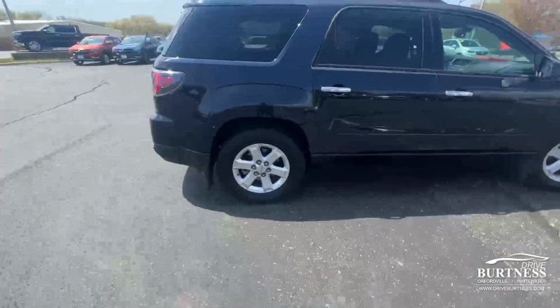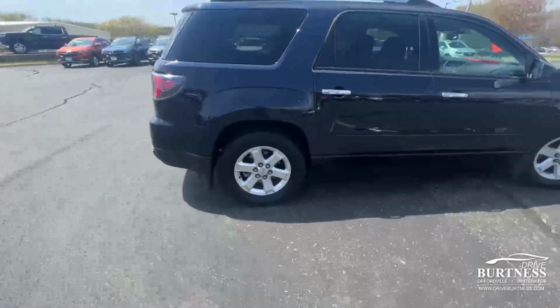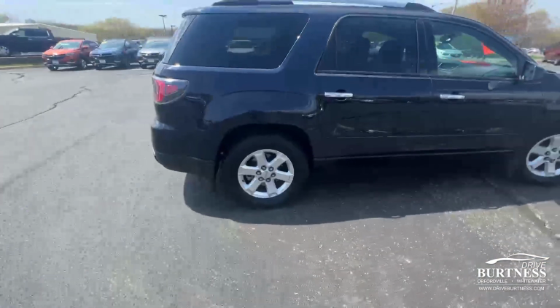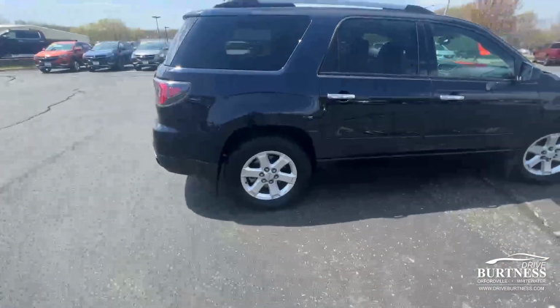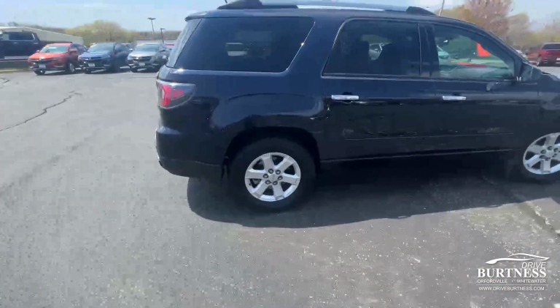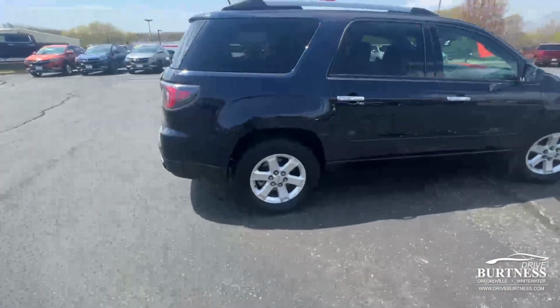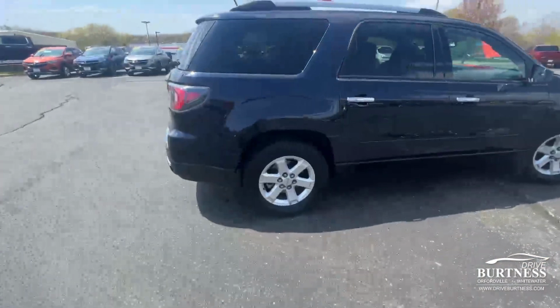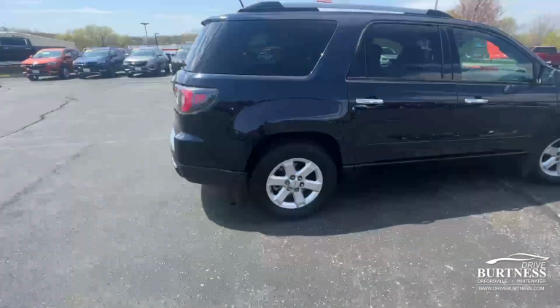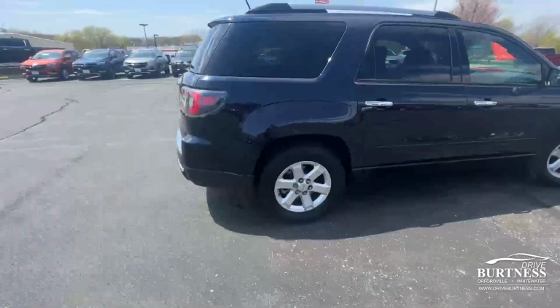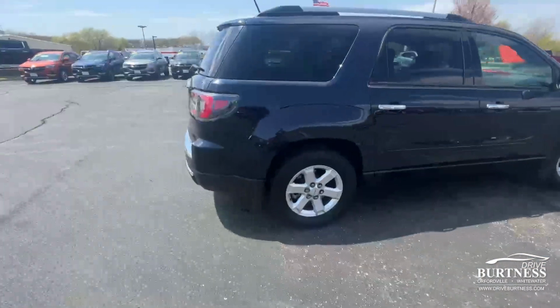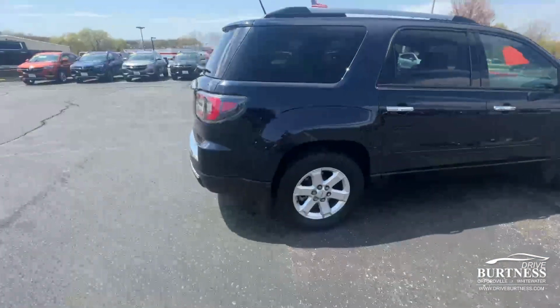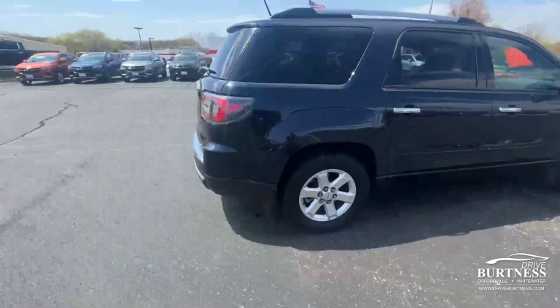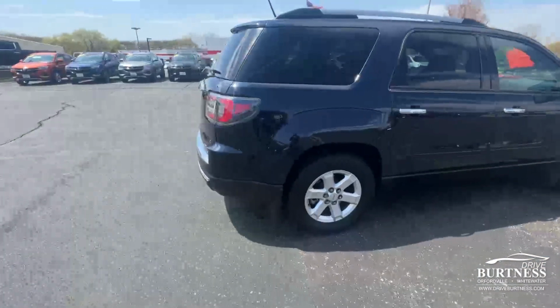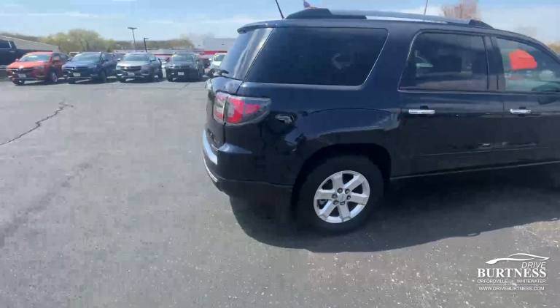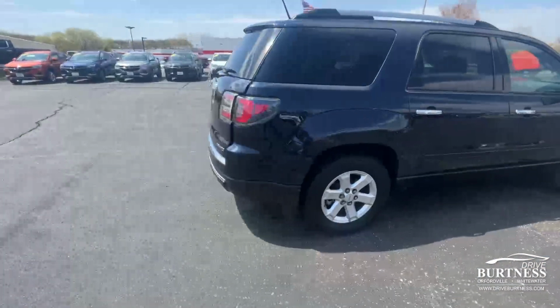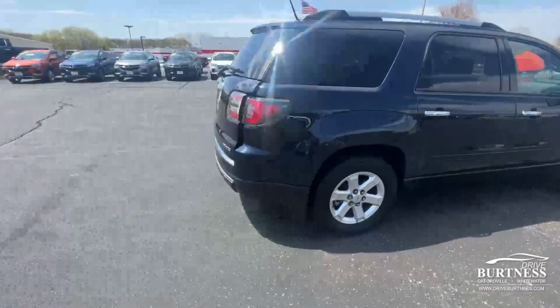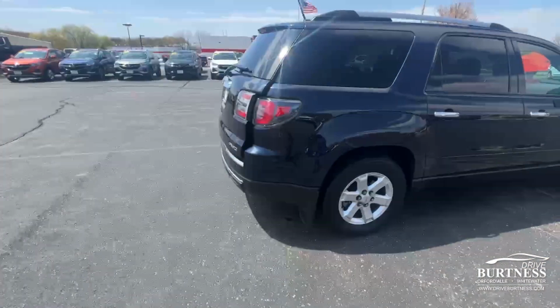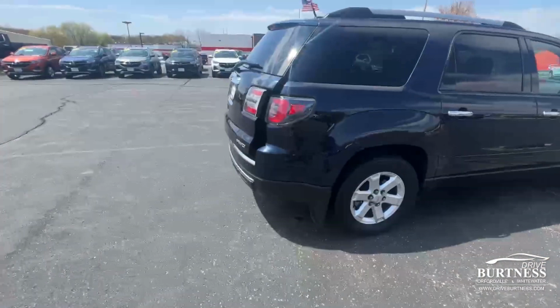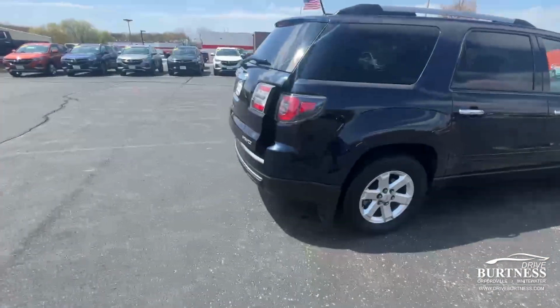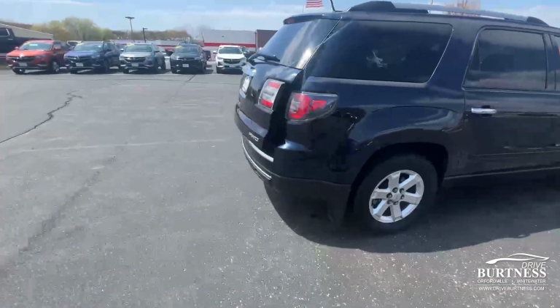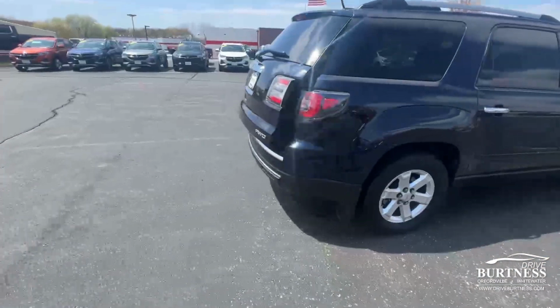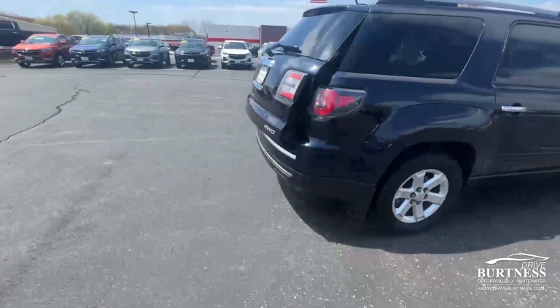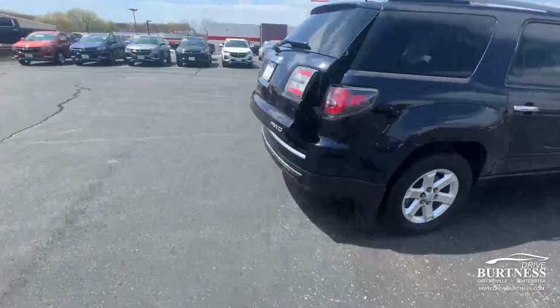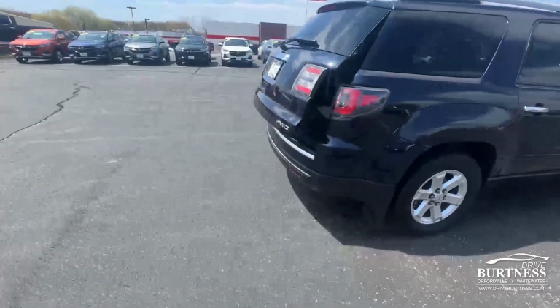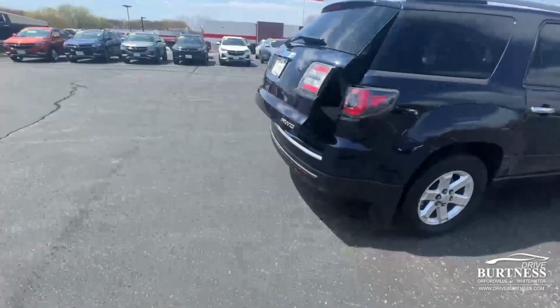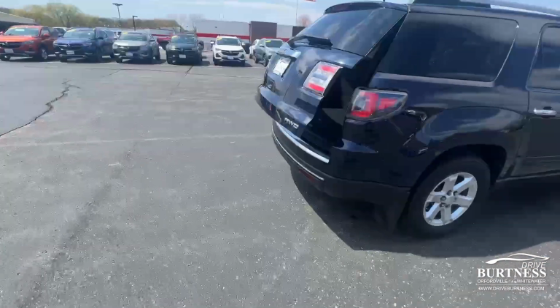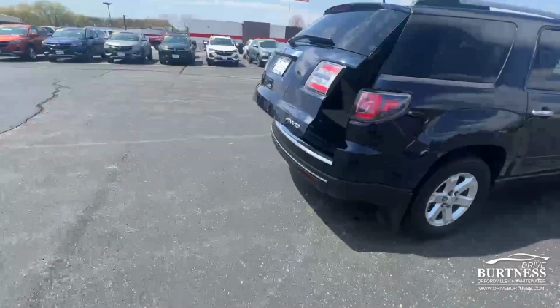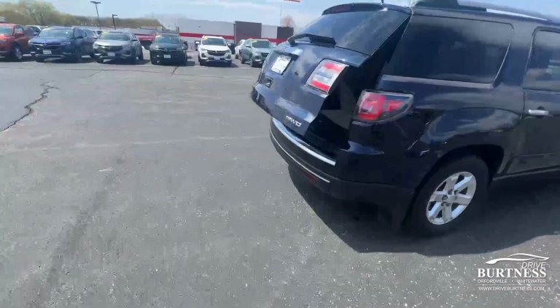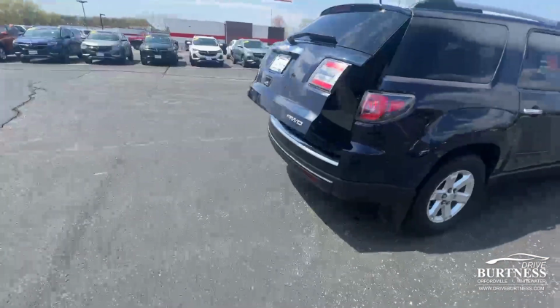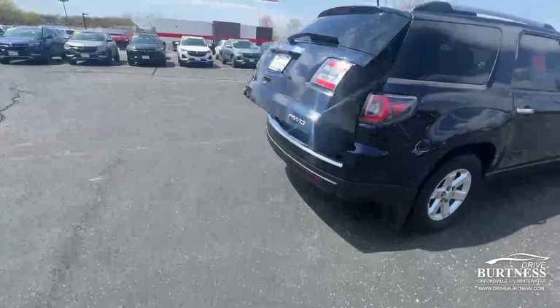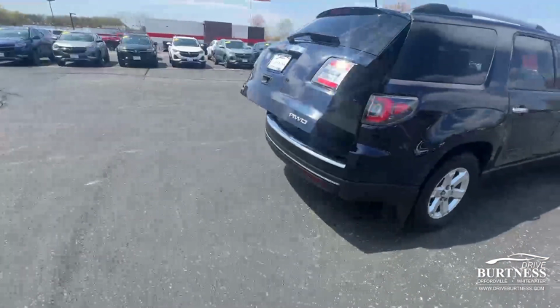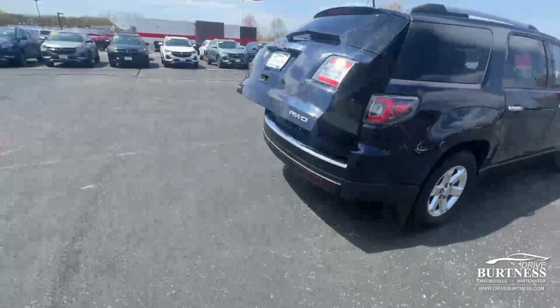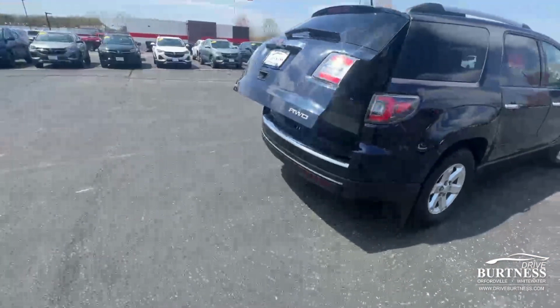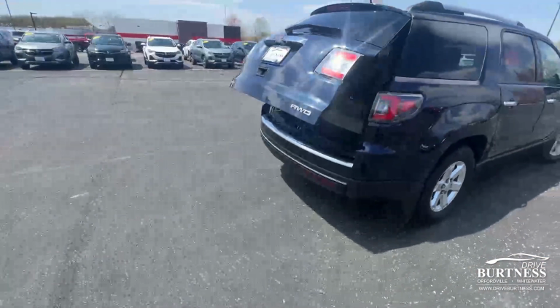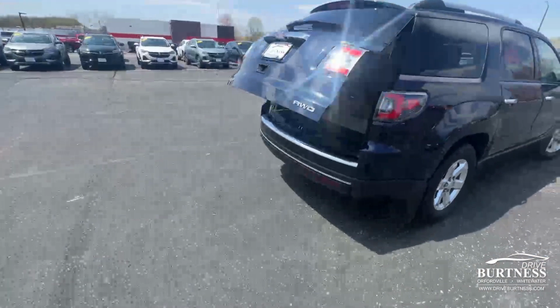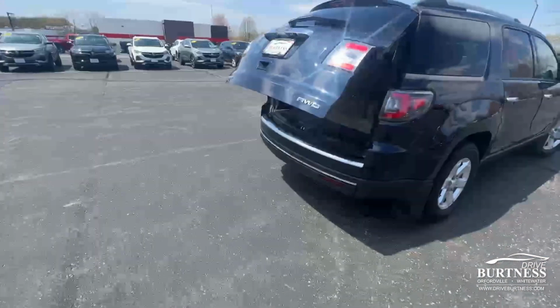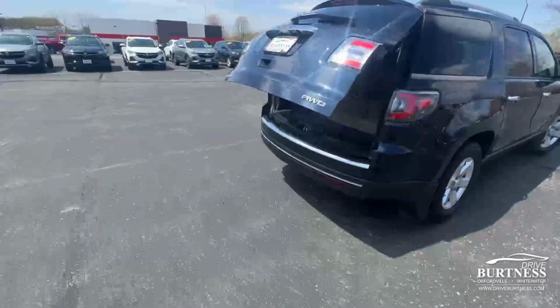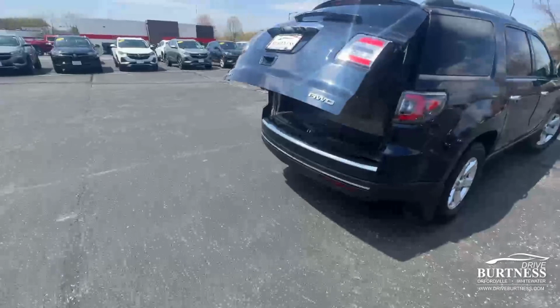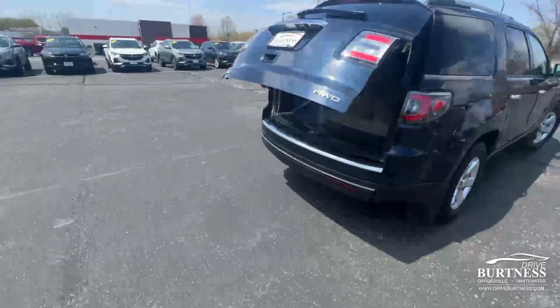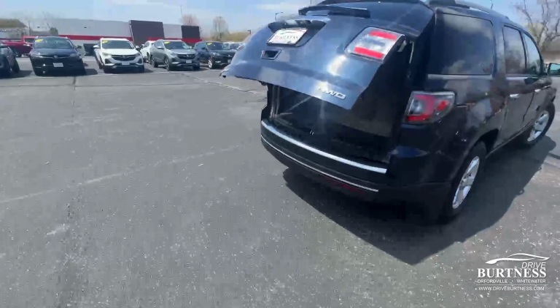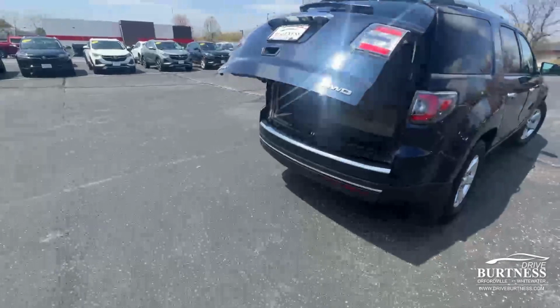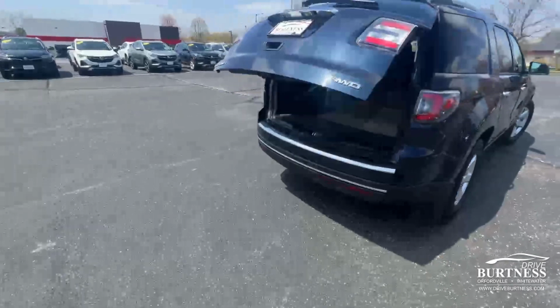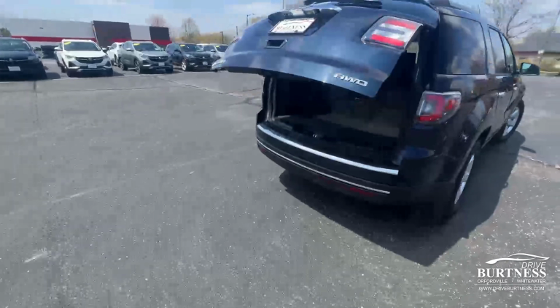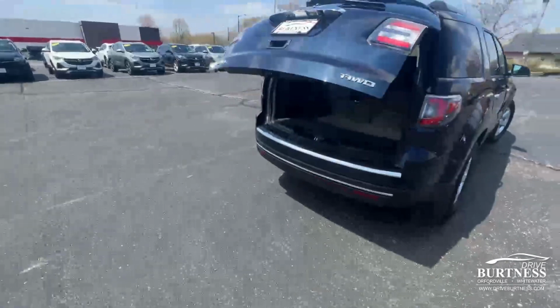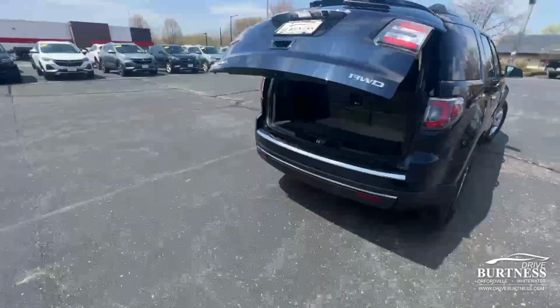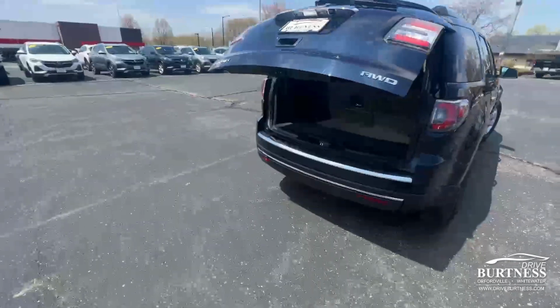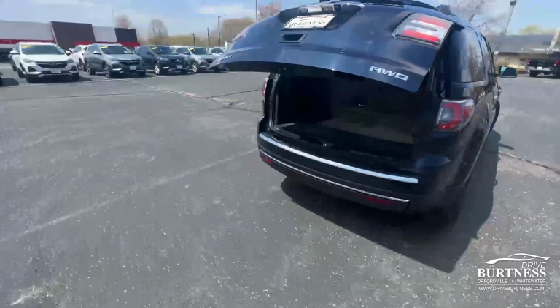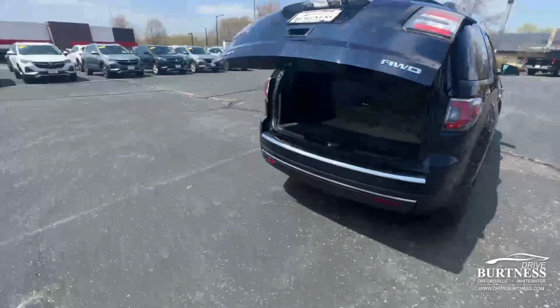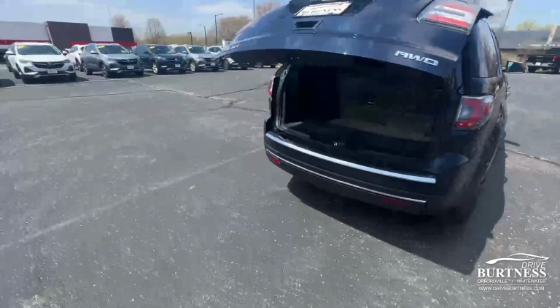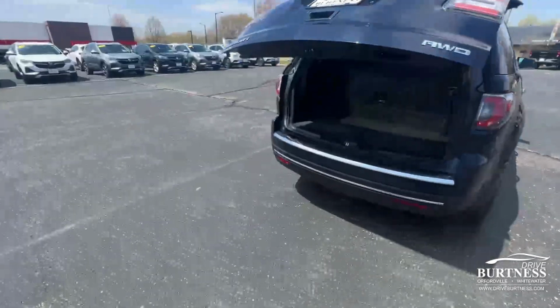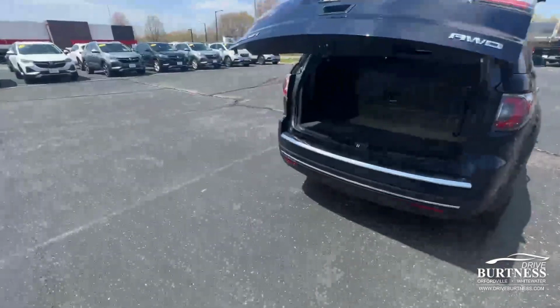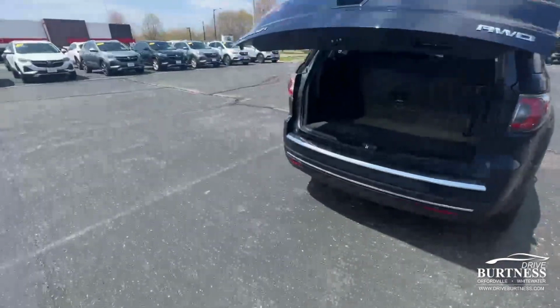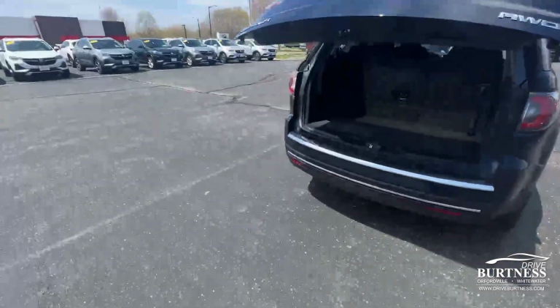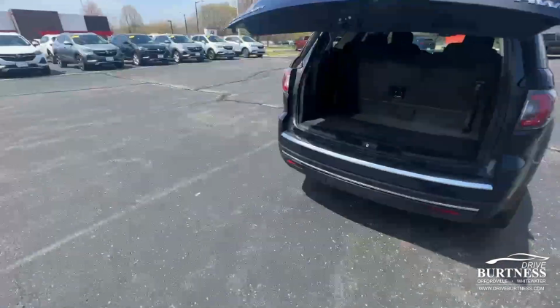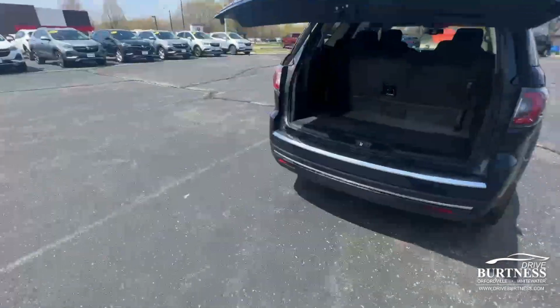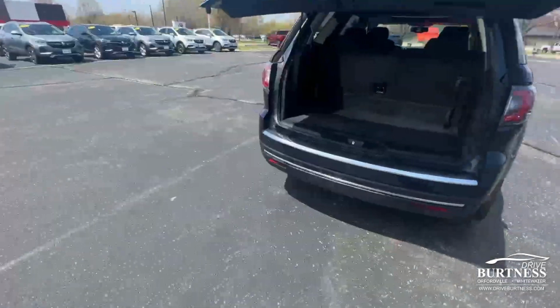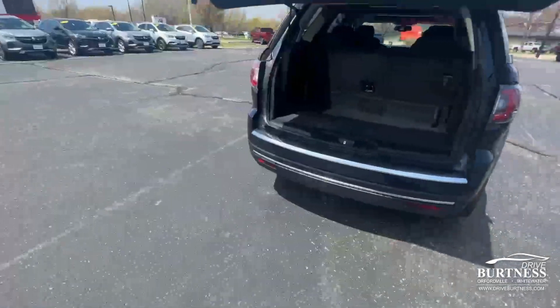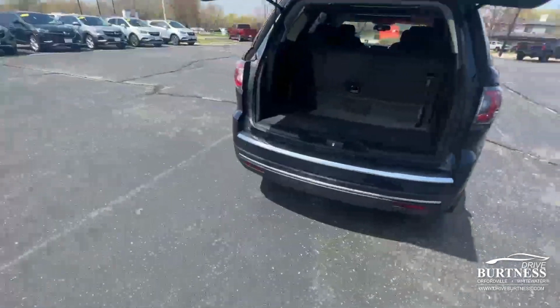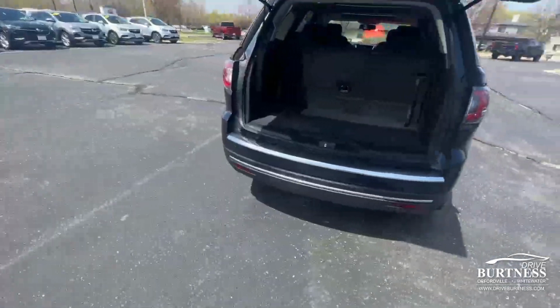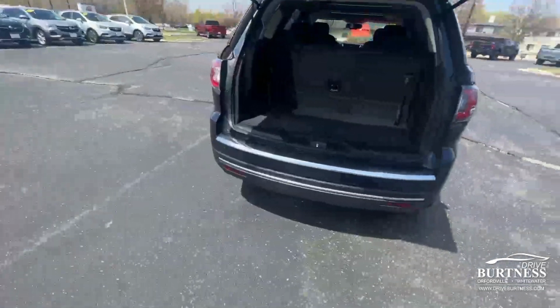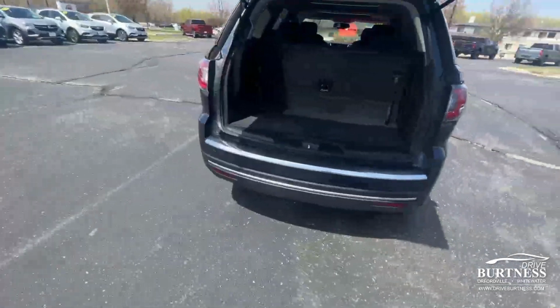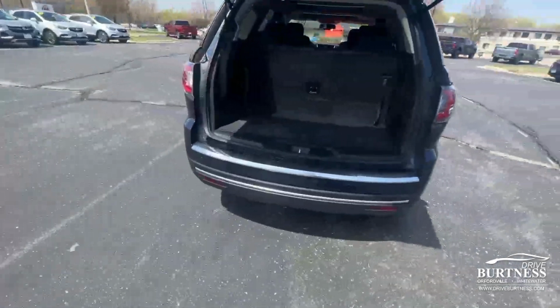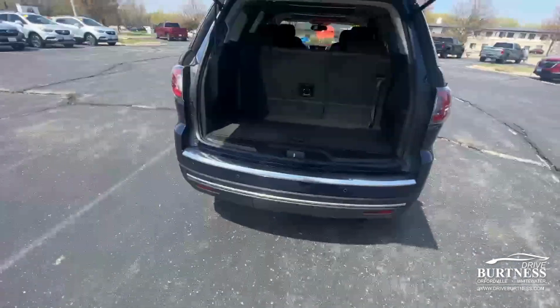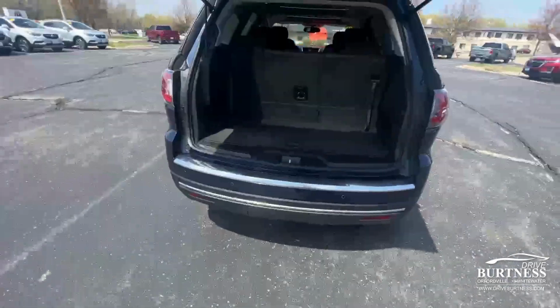It does have the power liftgate in the back. It's got remote start, three rows of seating, and it's a local vehicle.